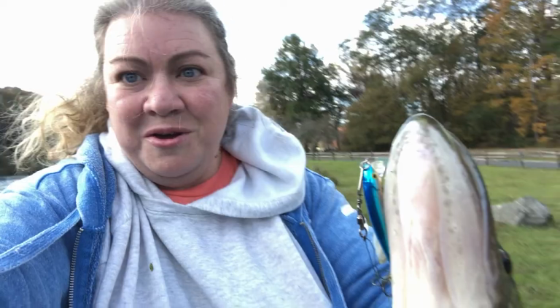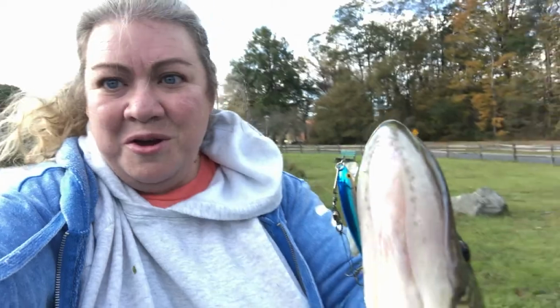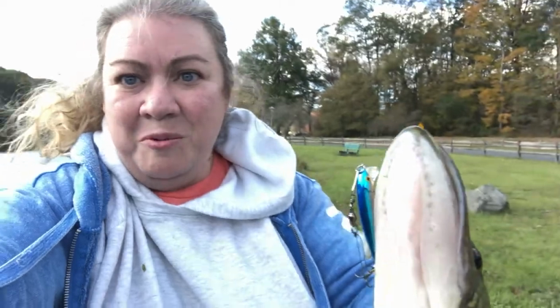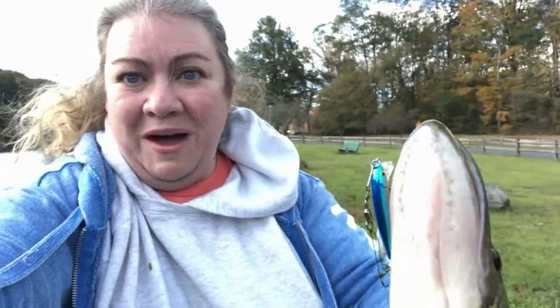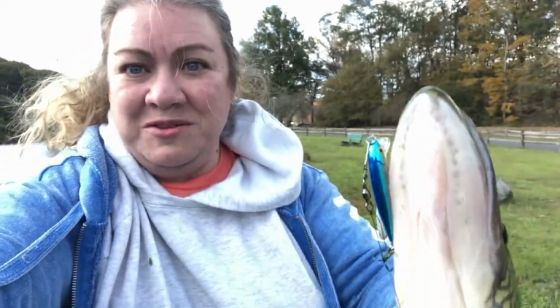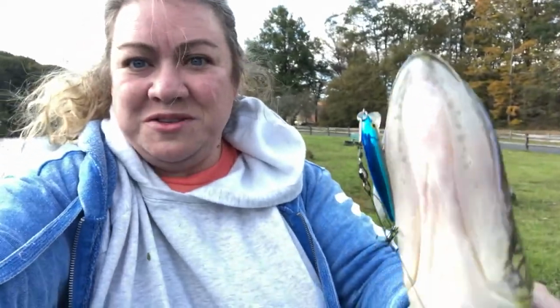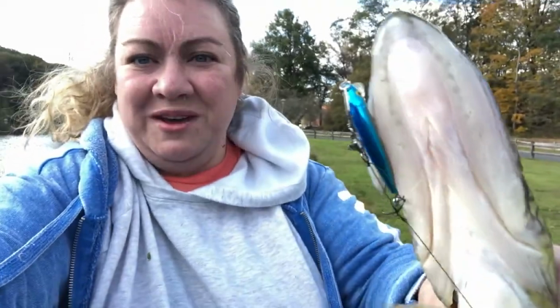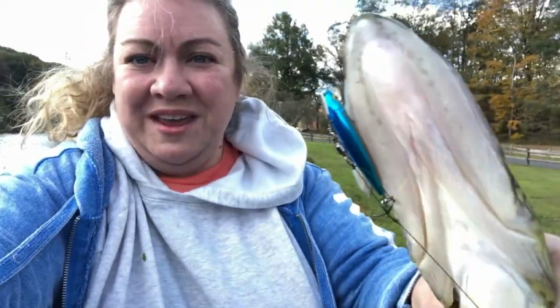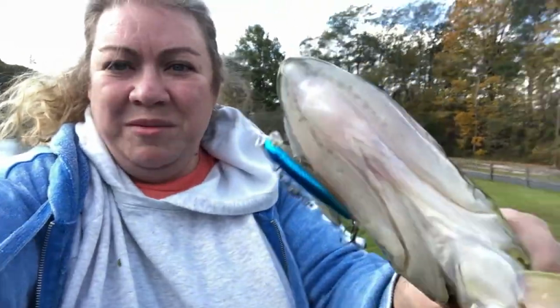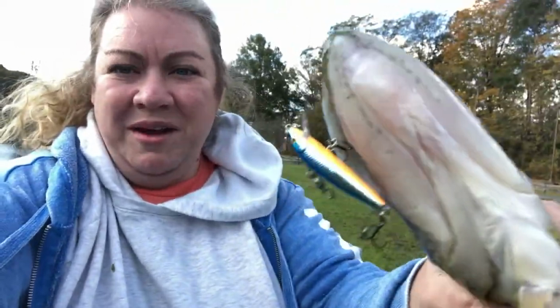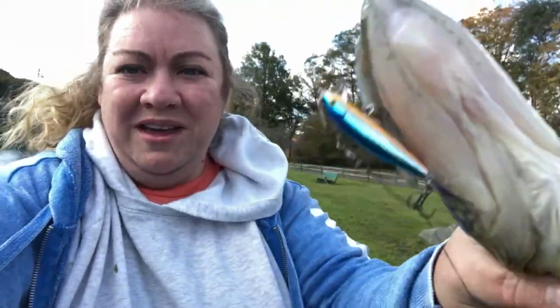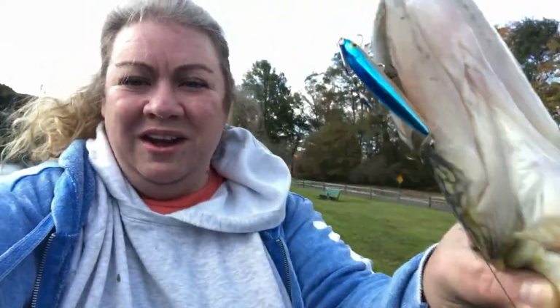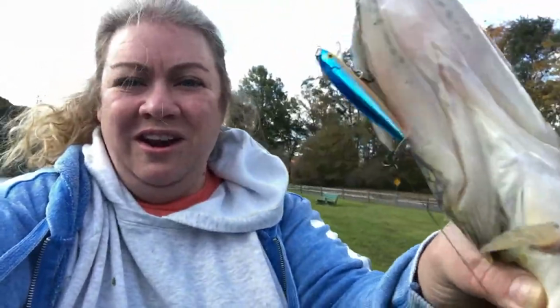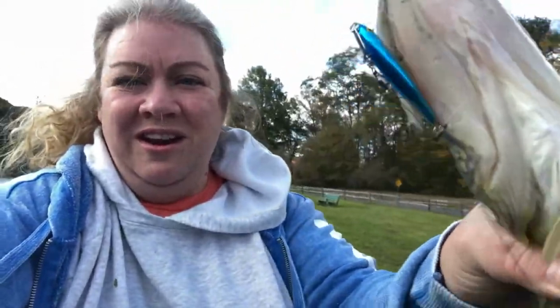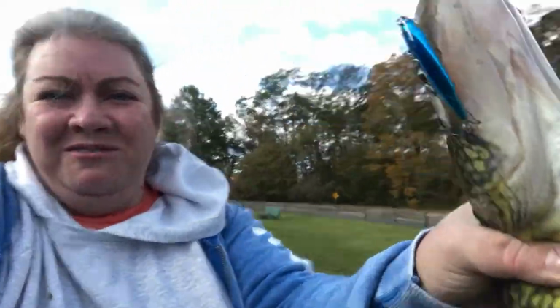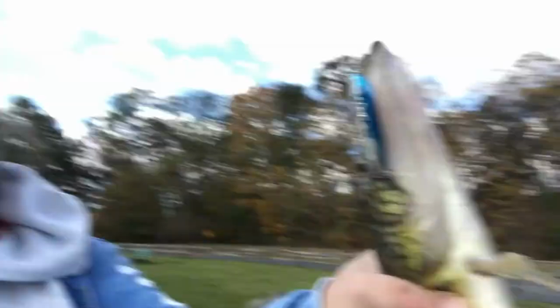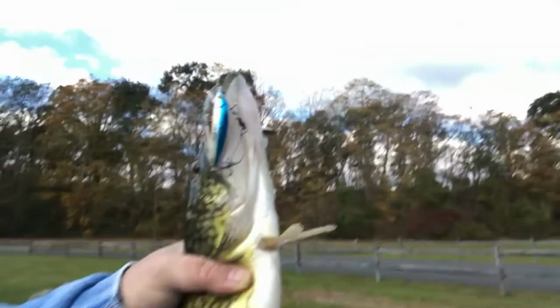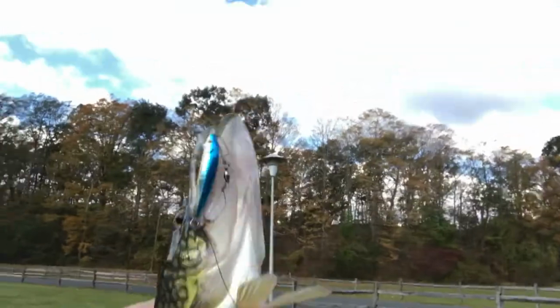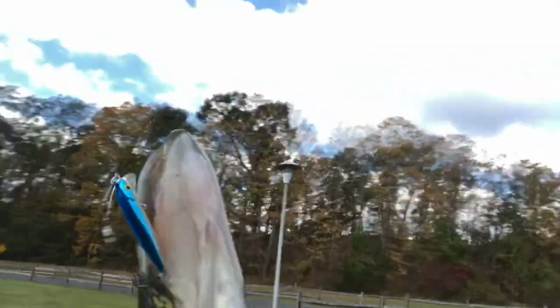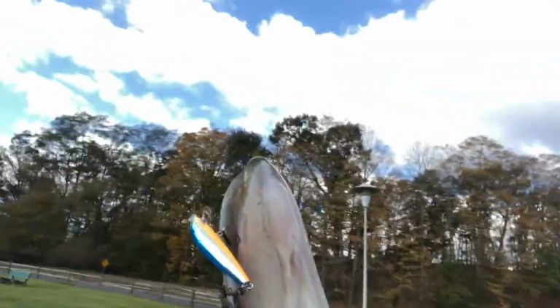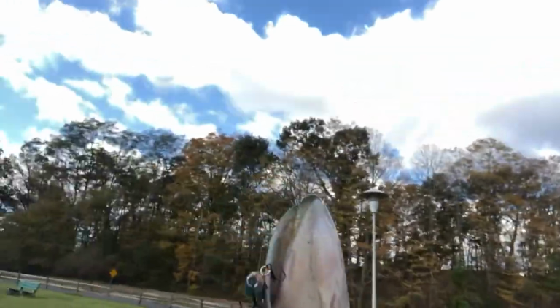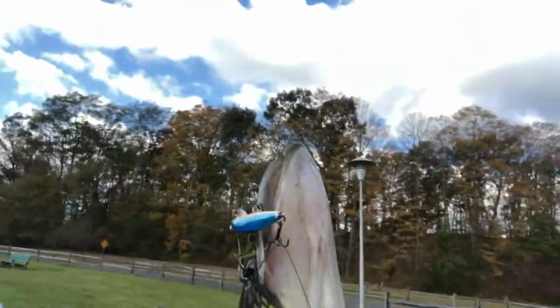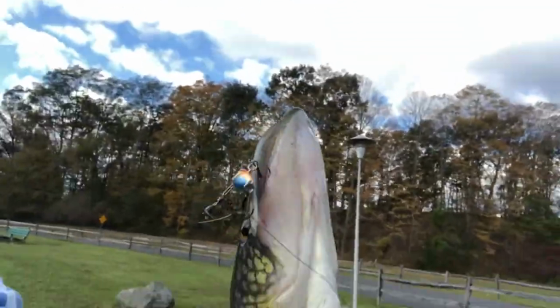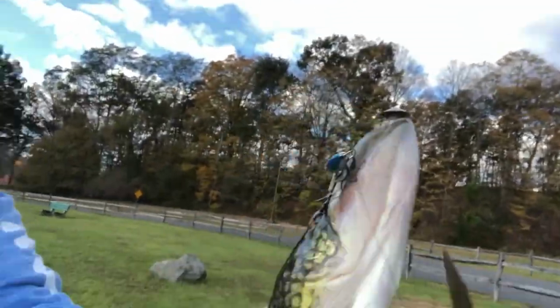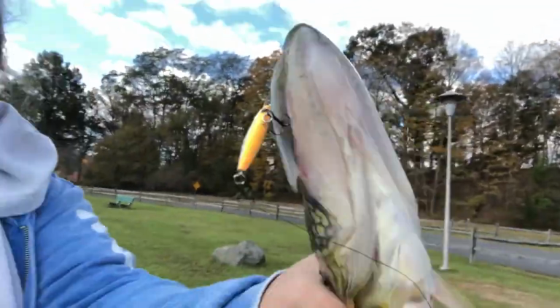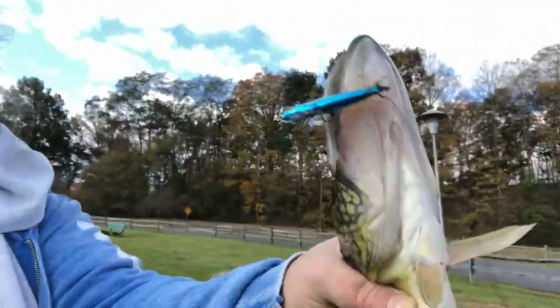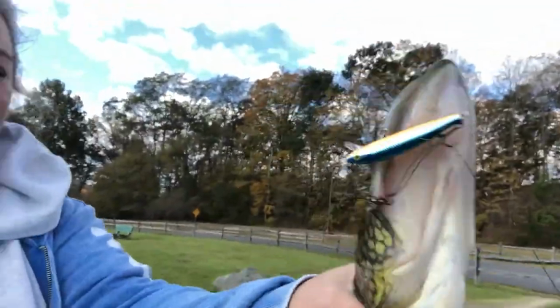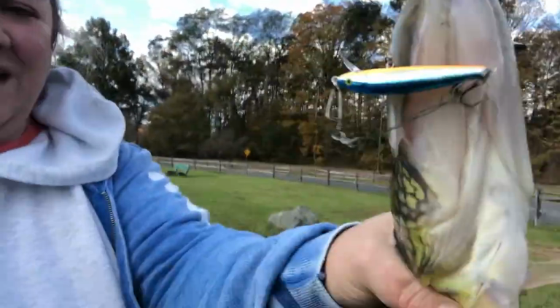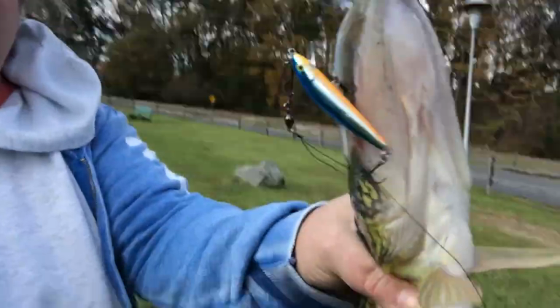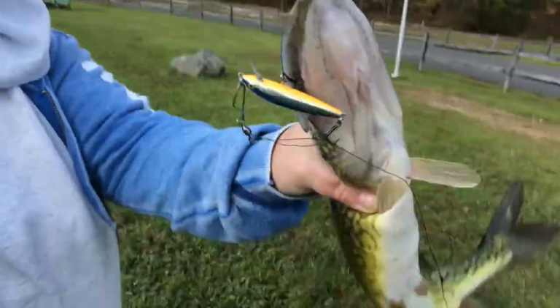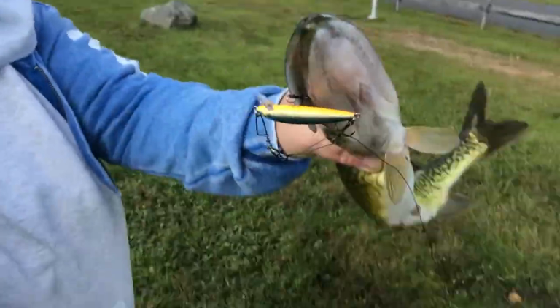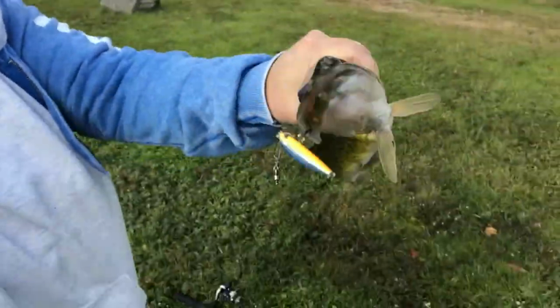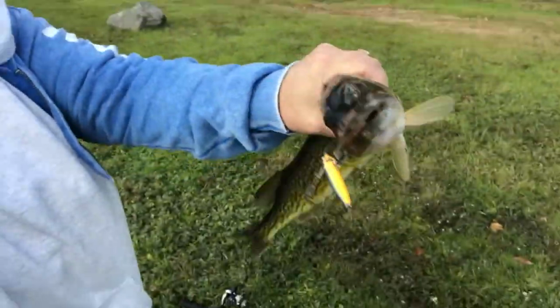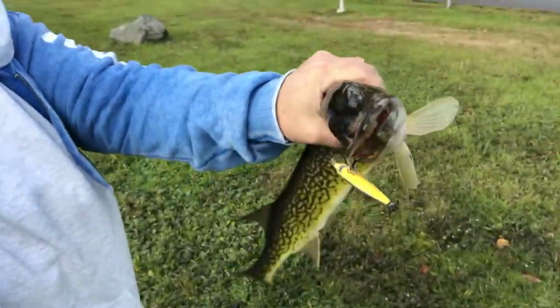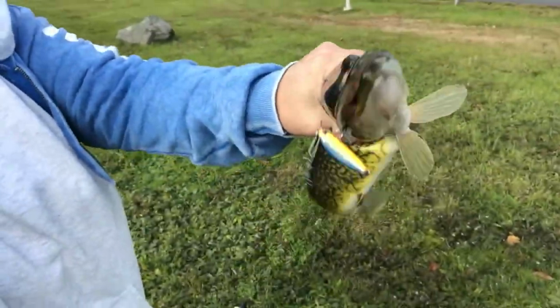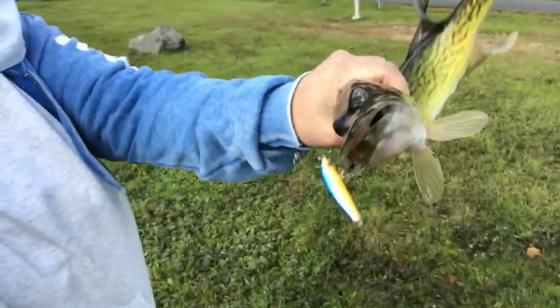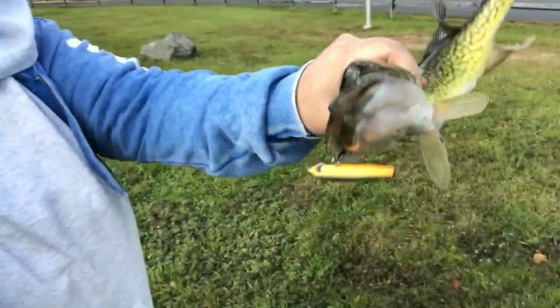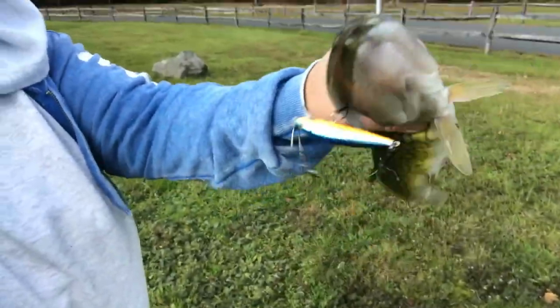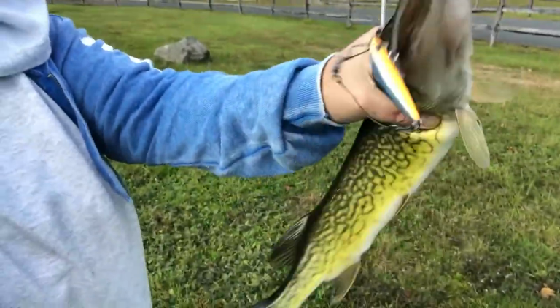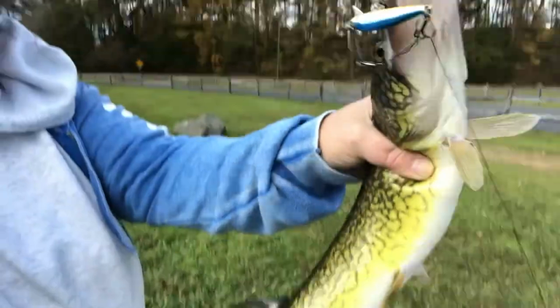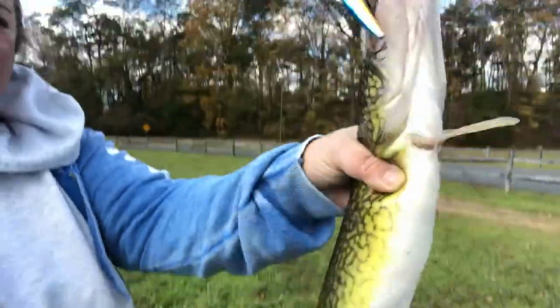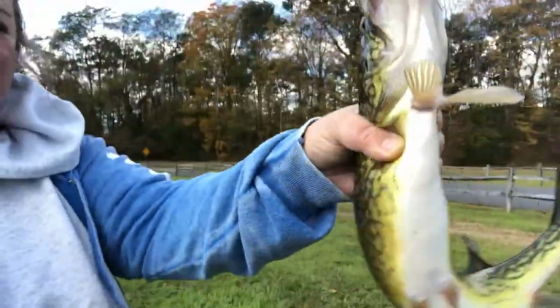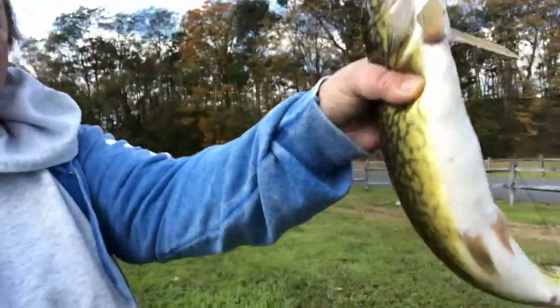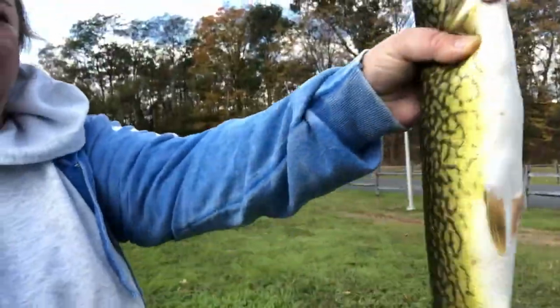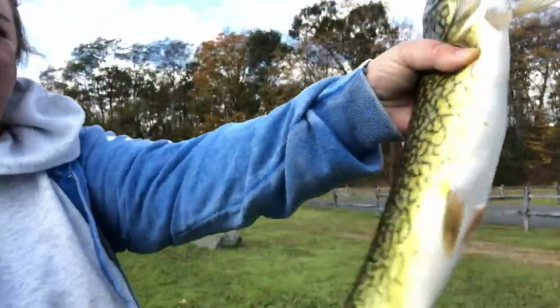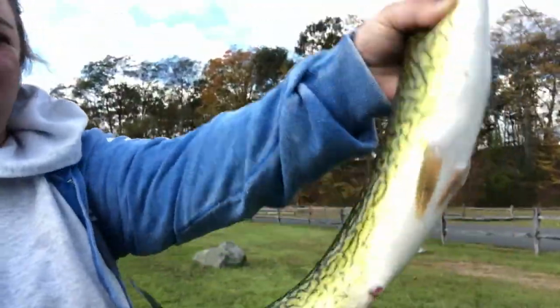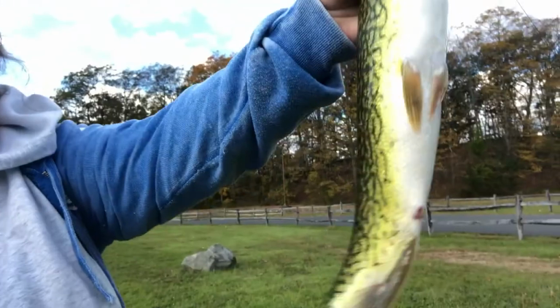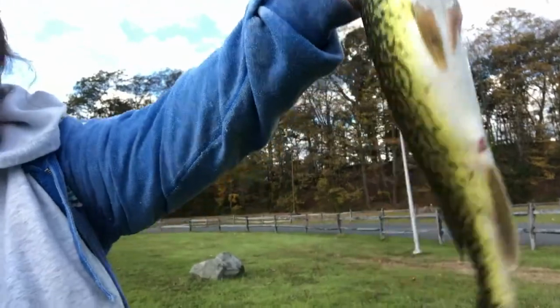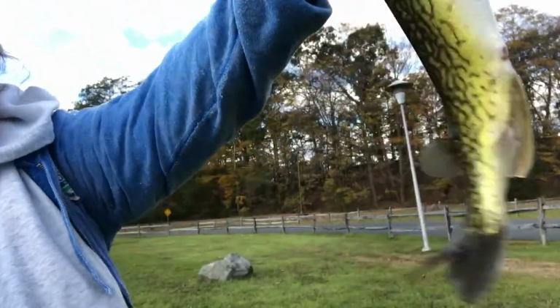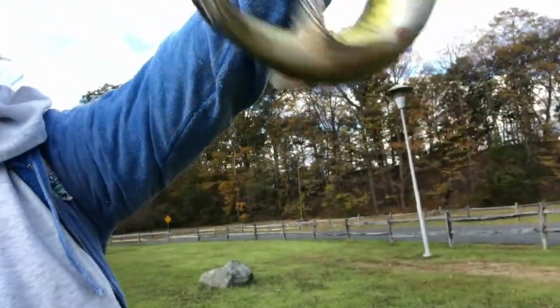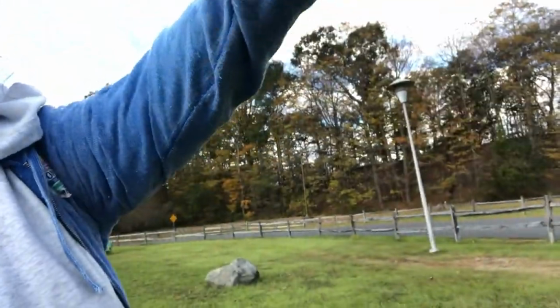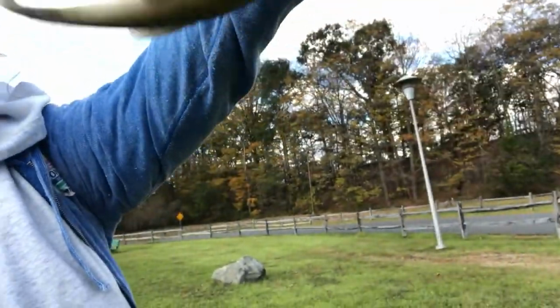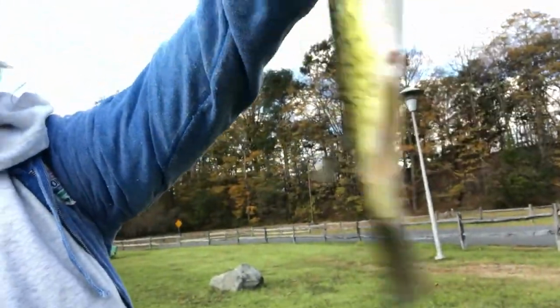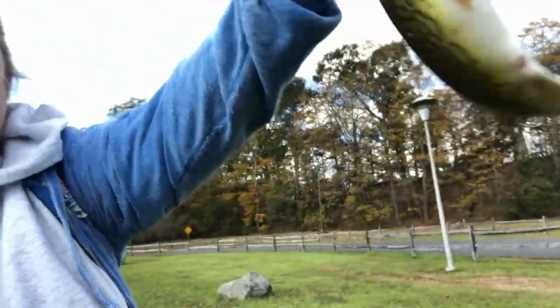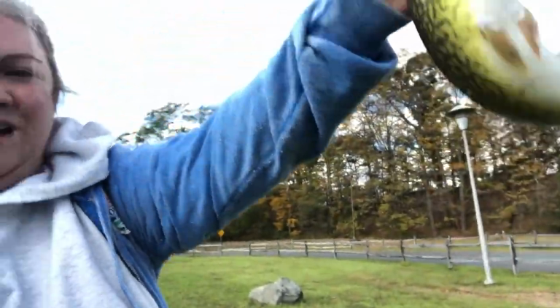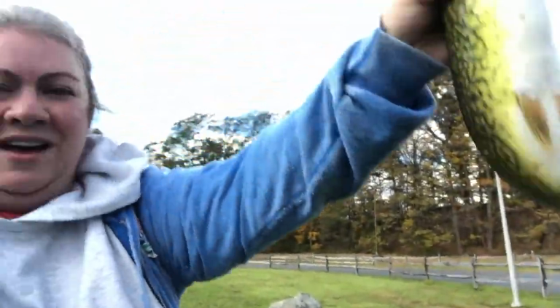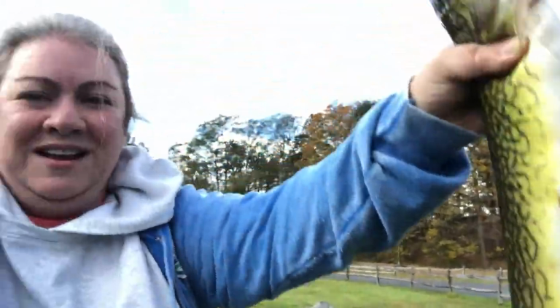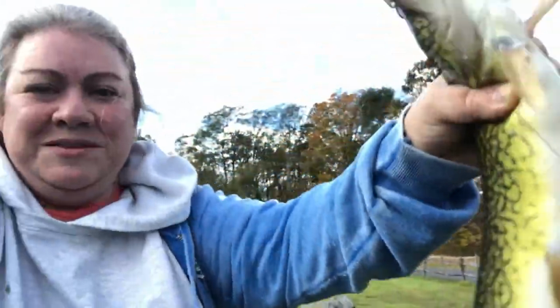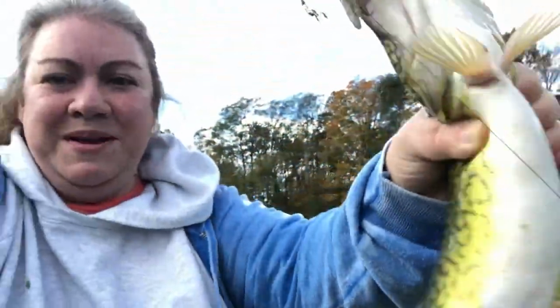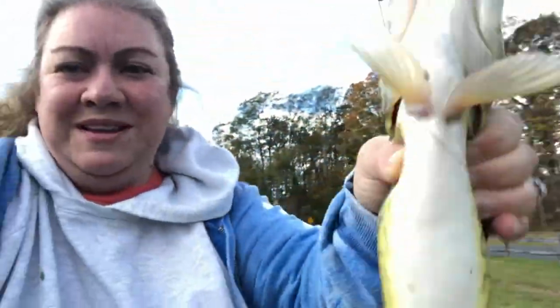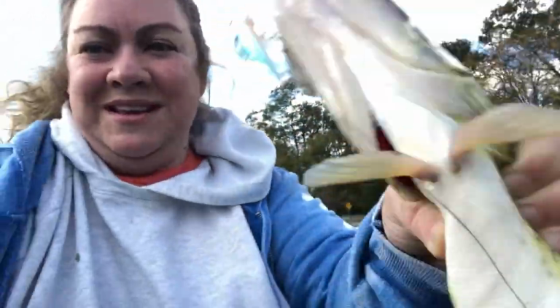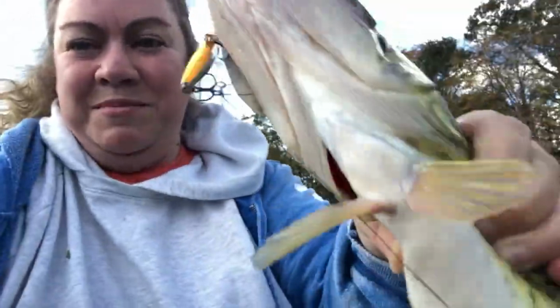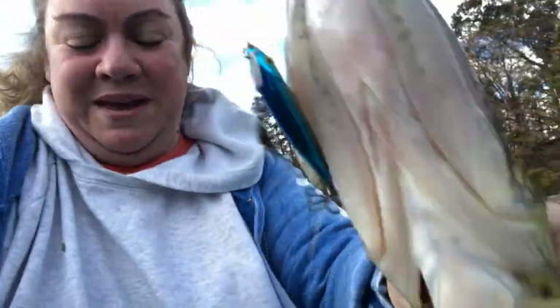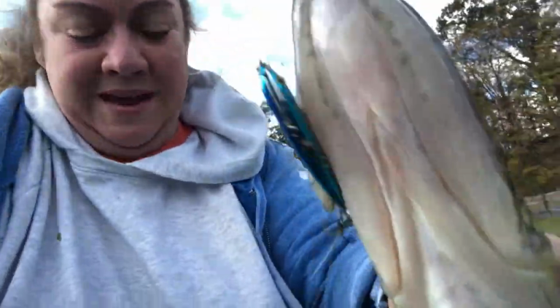Wow, so I came out here with this new Rapala and got a very large chain pickerel. Unexpectedly big.